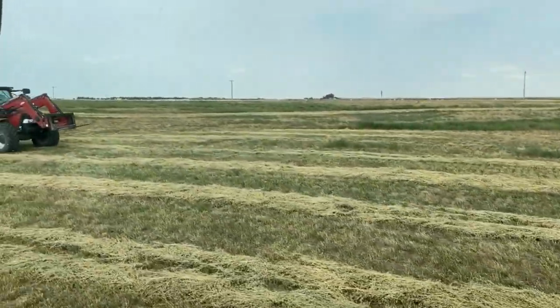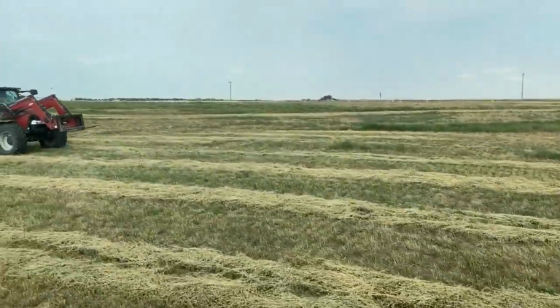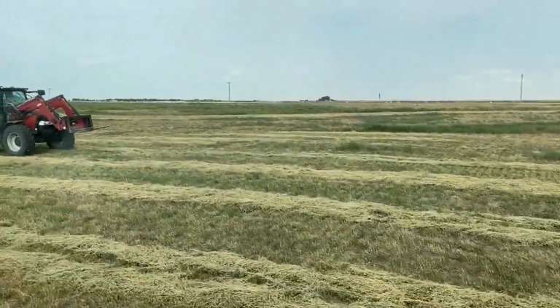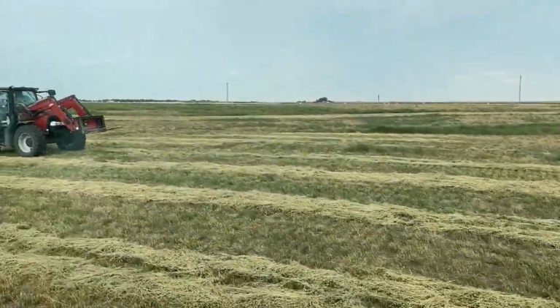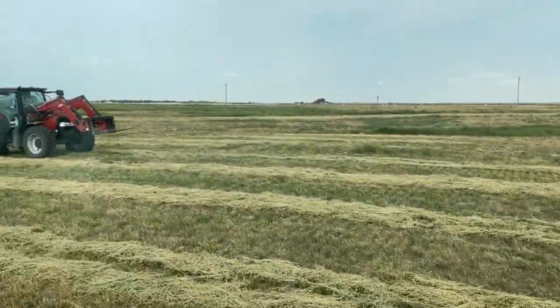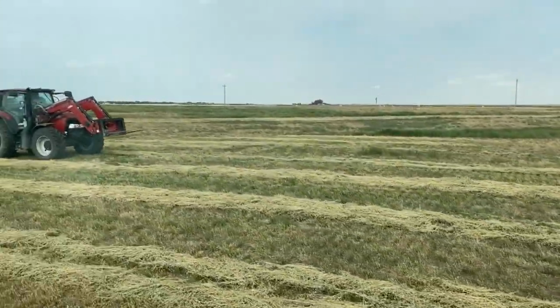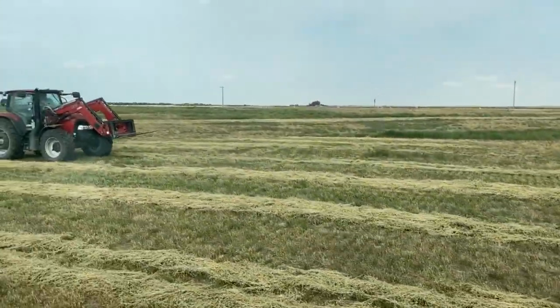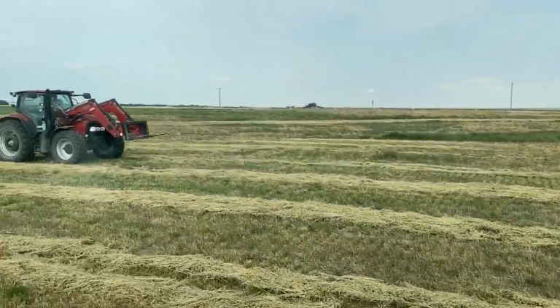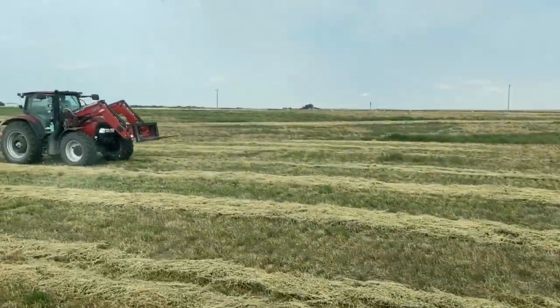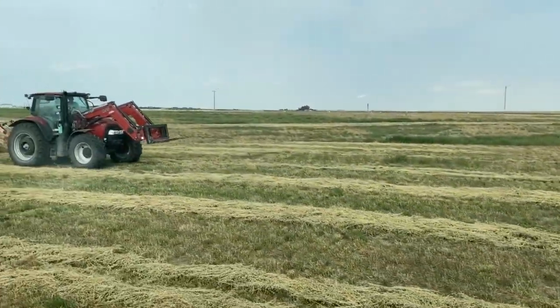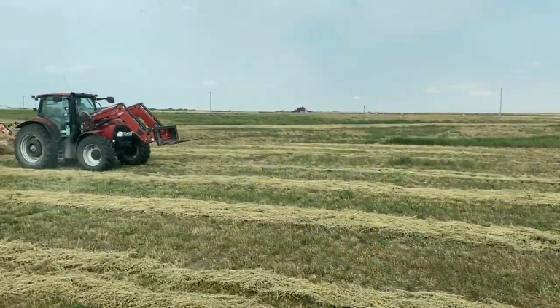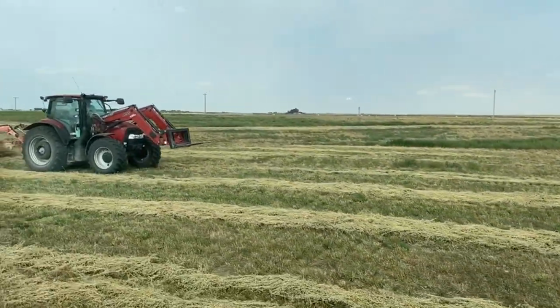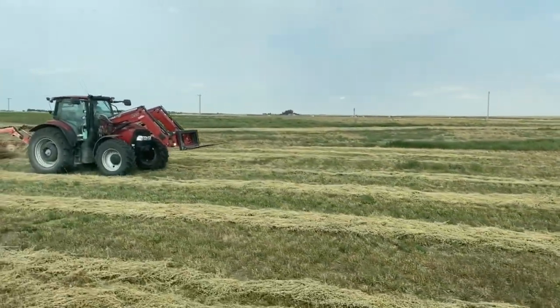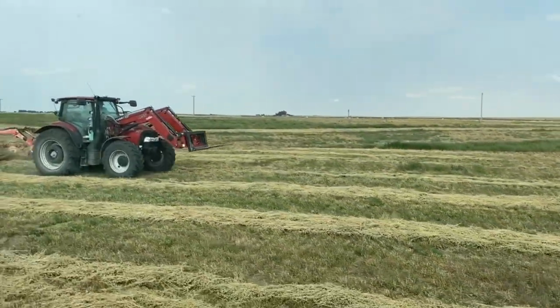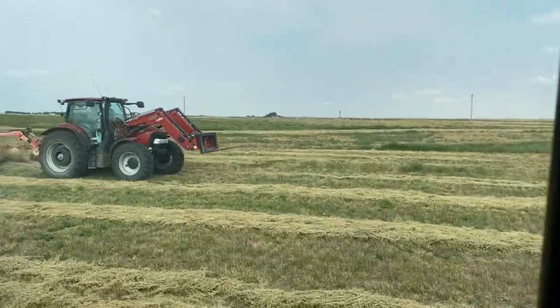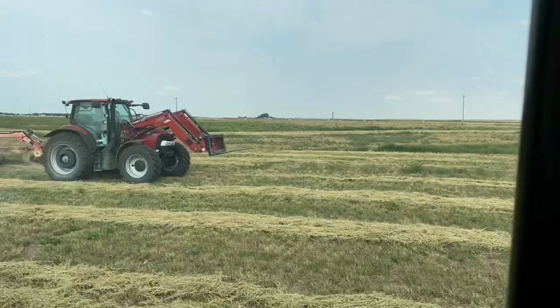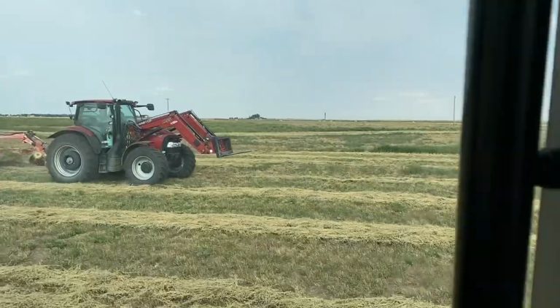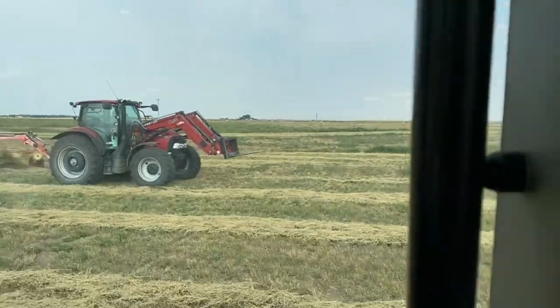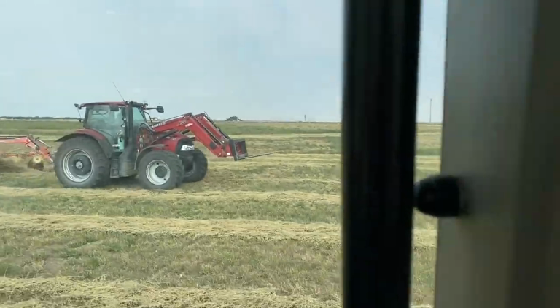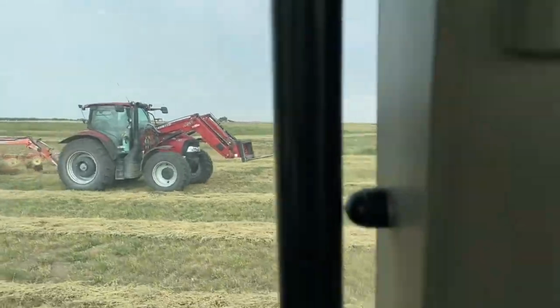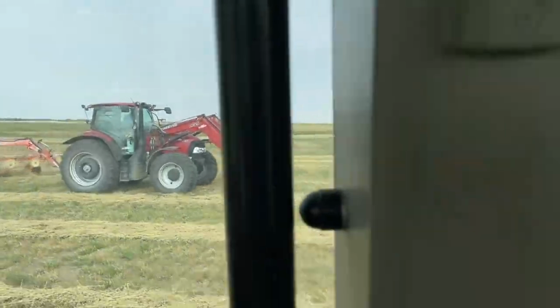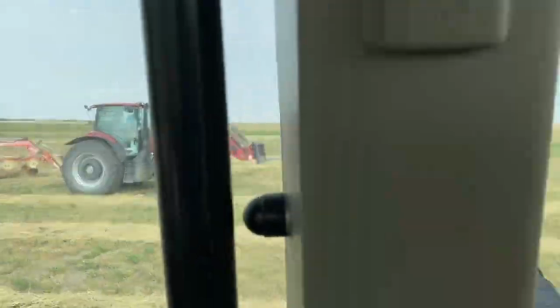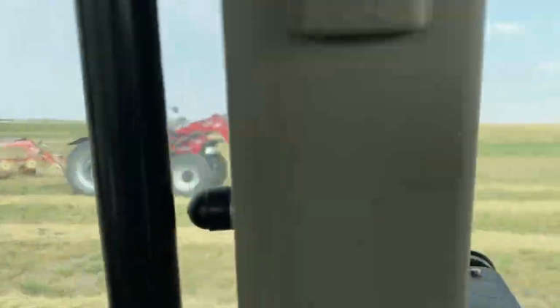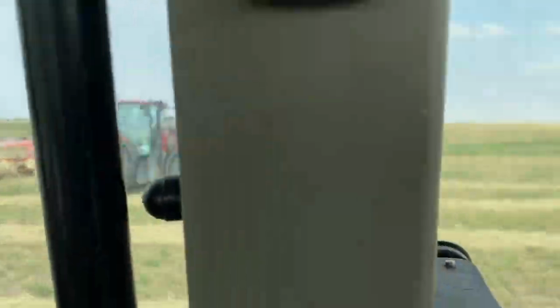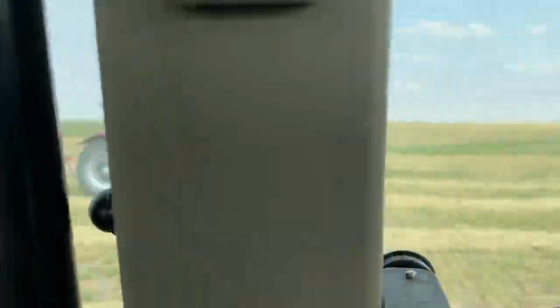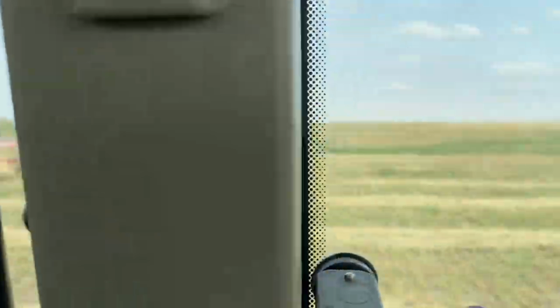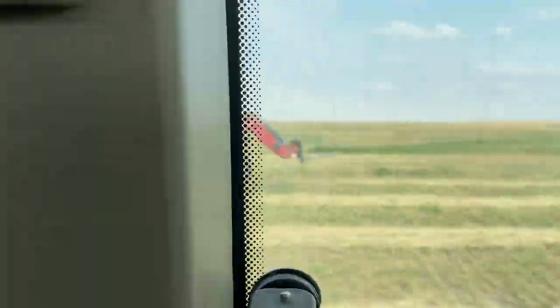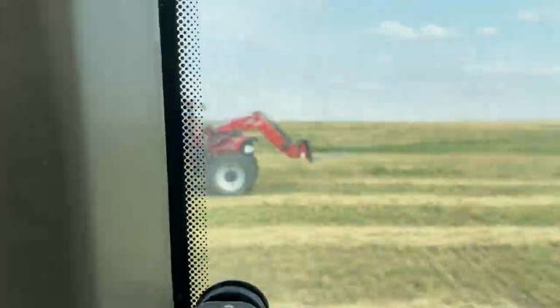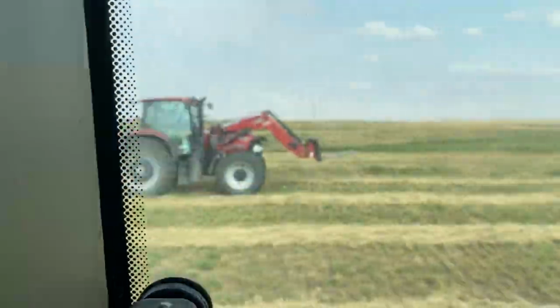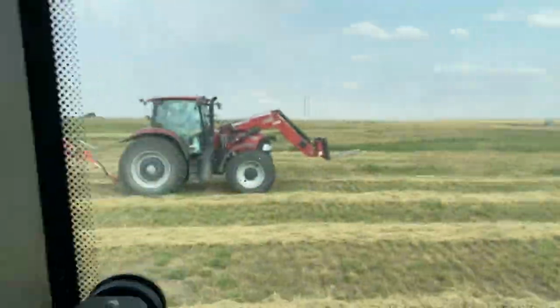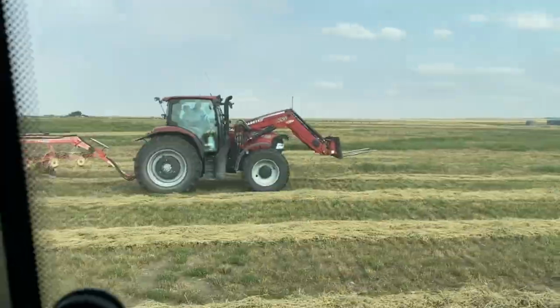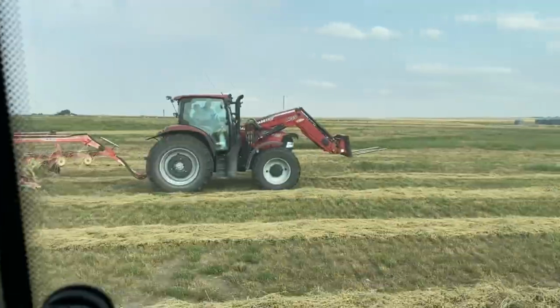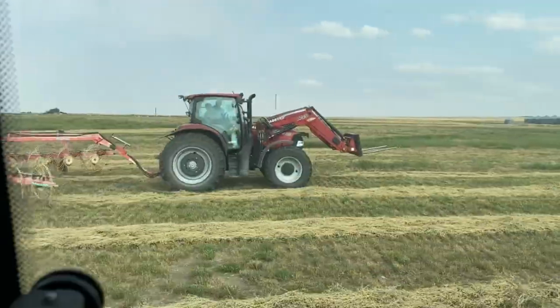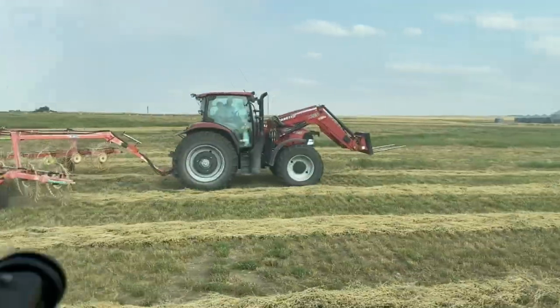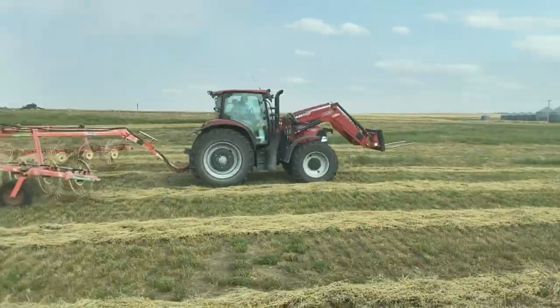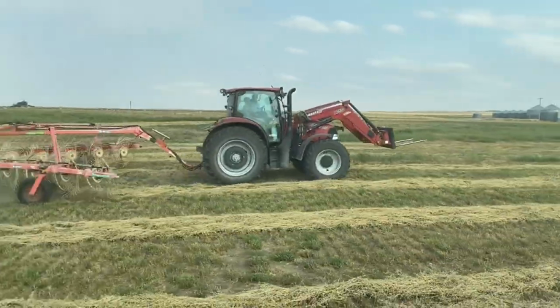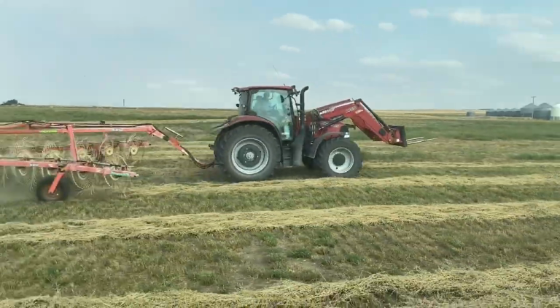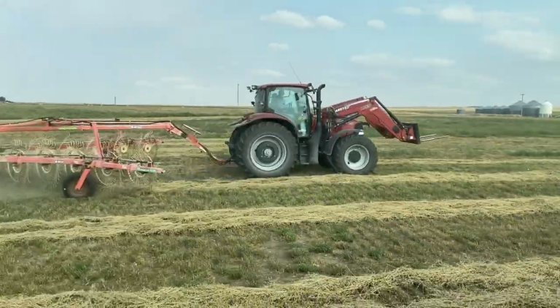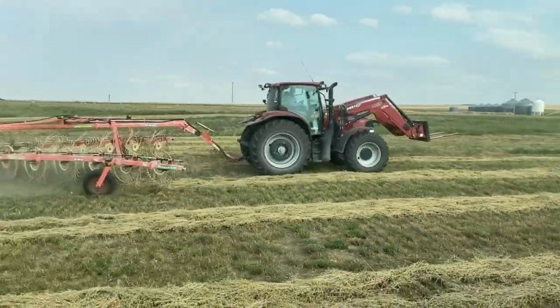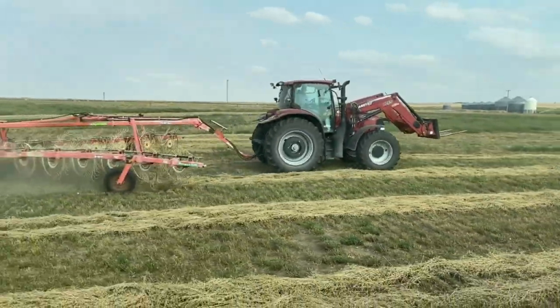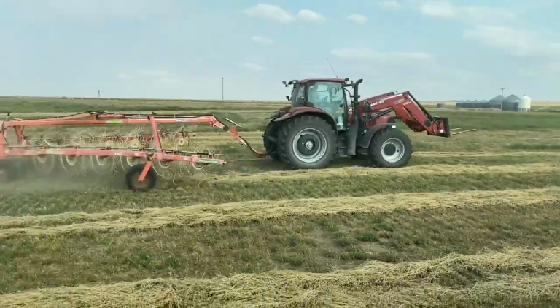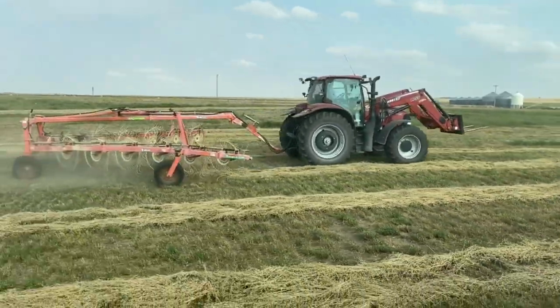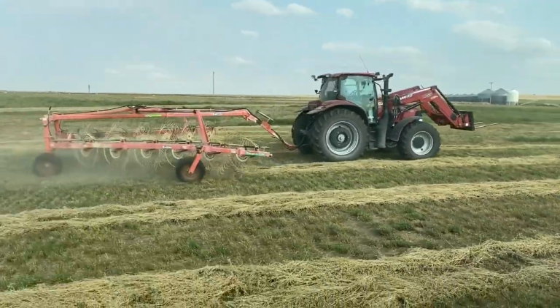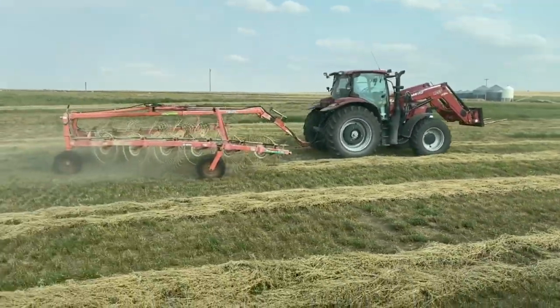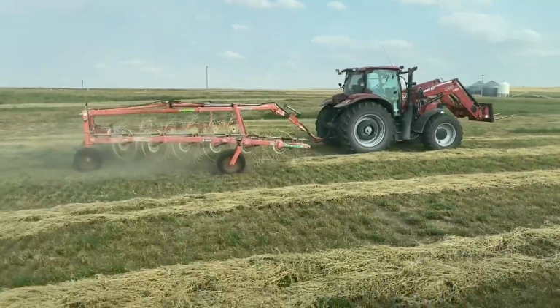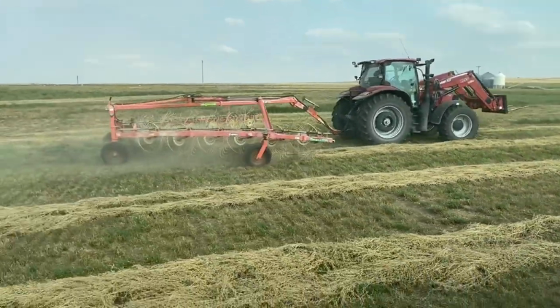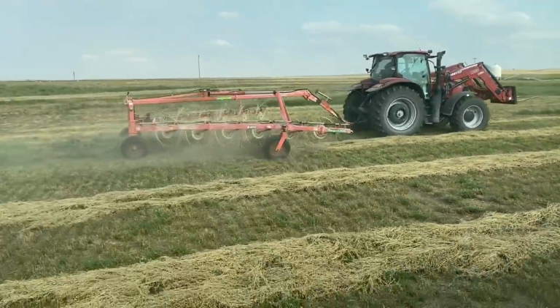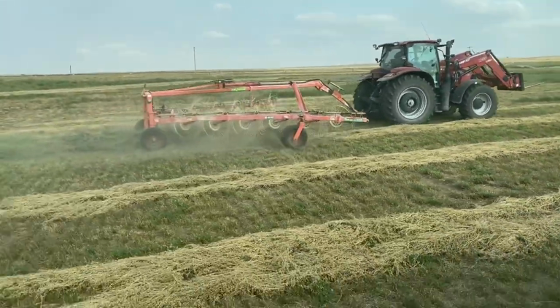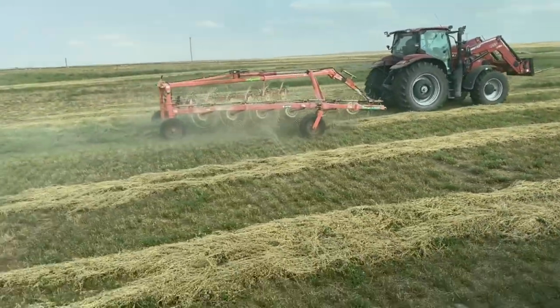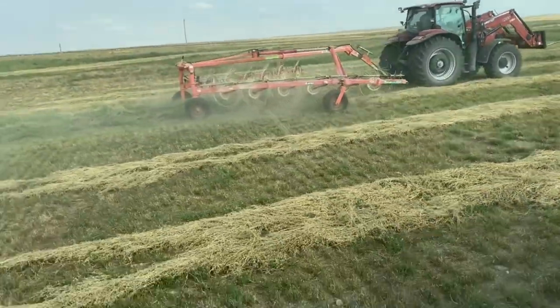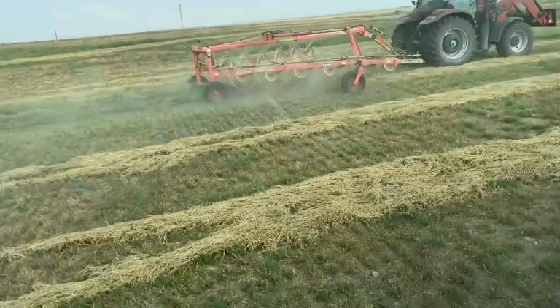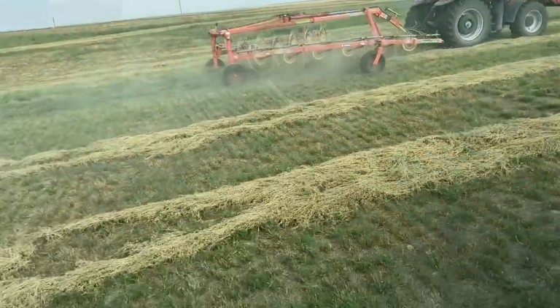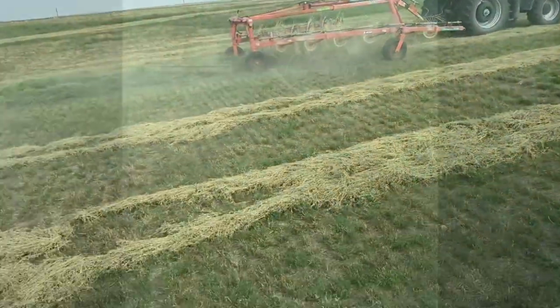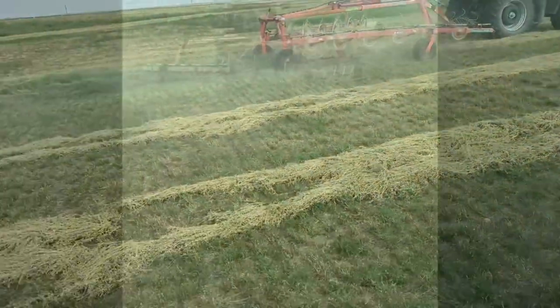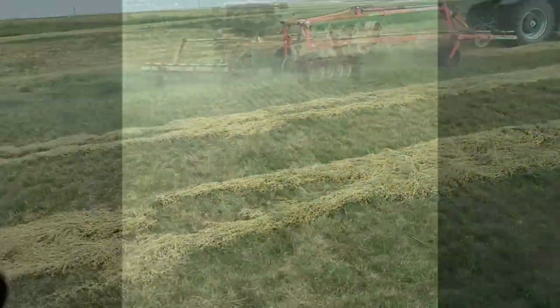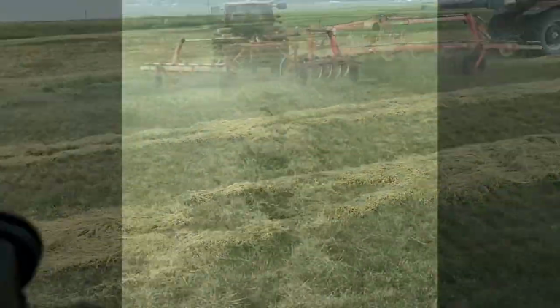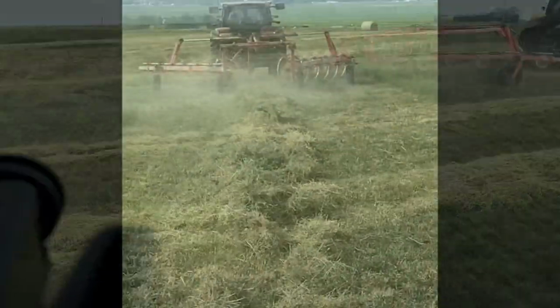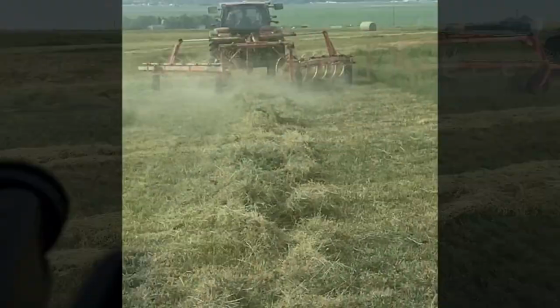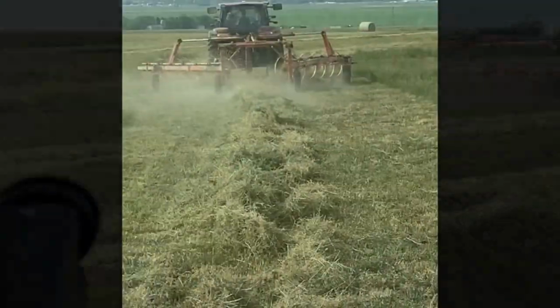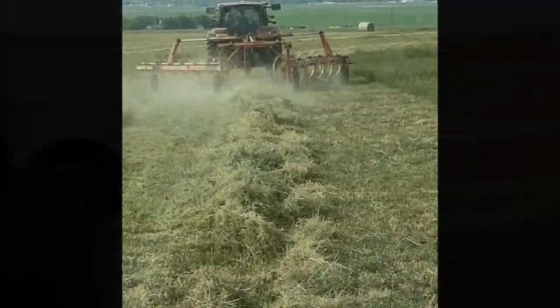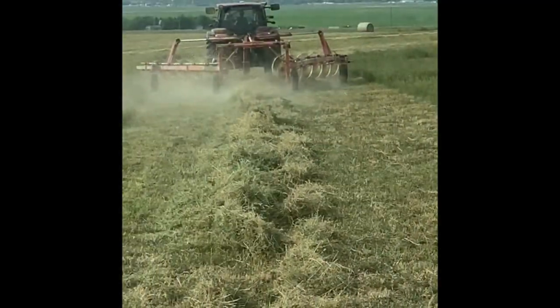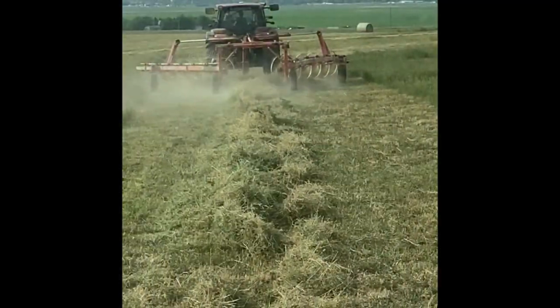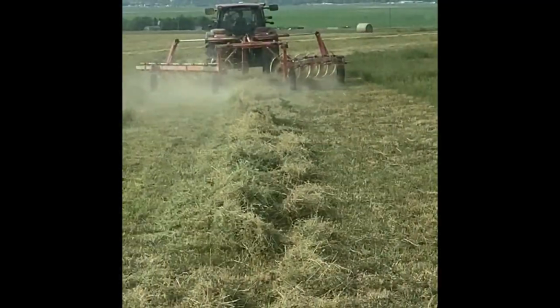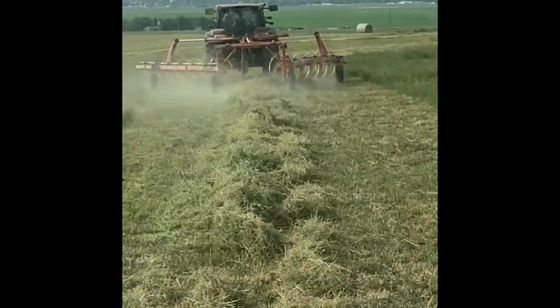Carver has been wanting to learn how to drive the hay rake, so he got to put on the finishing touches of the very last field of hay for the summer.